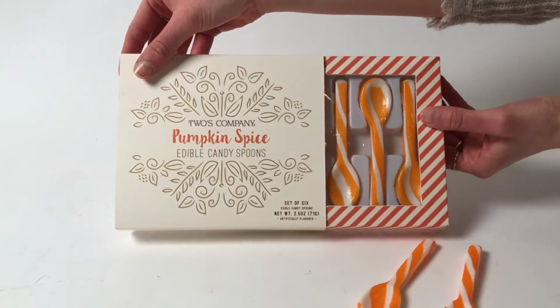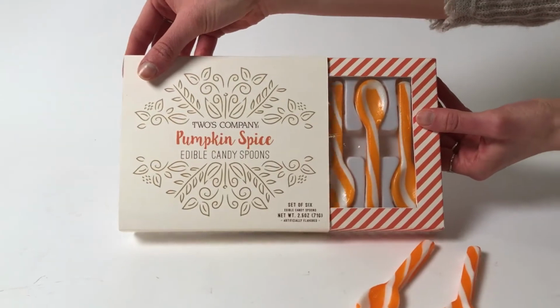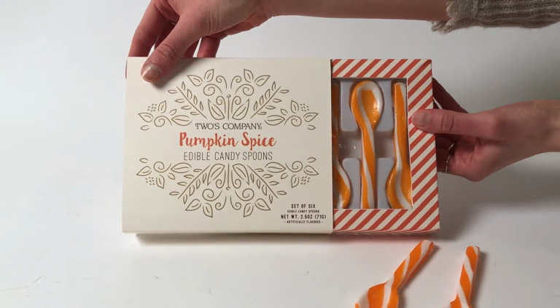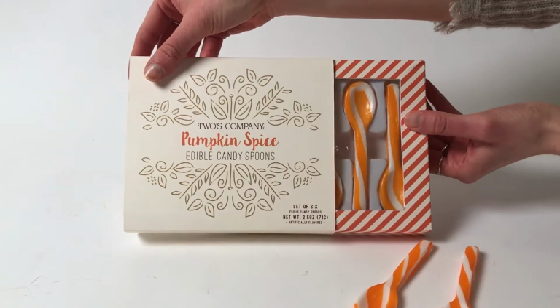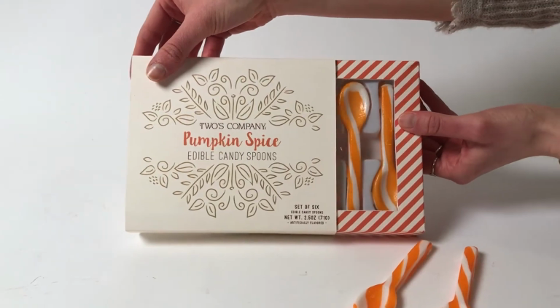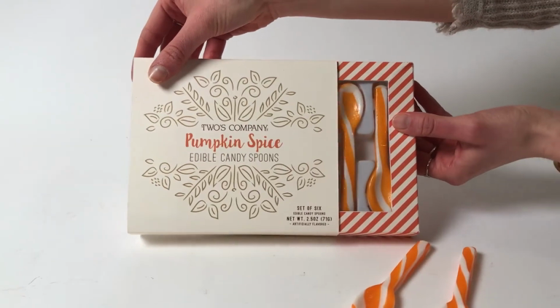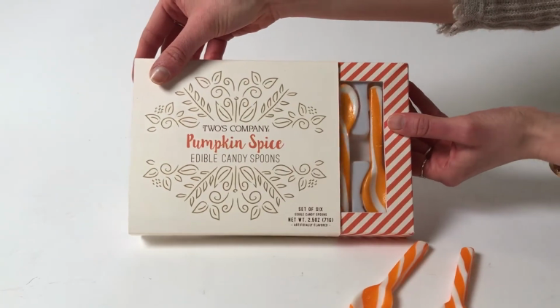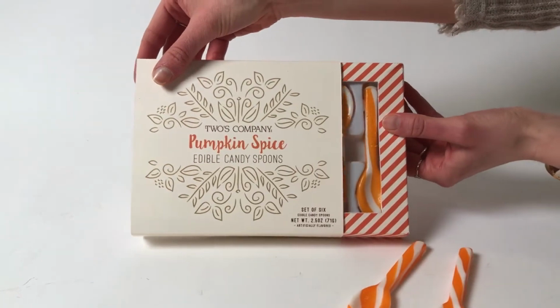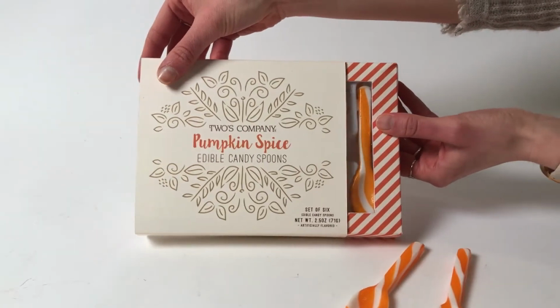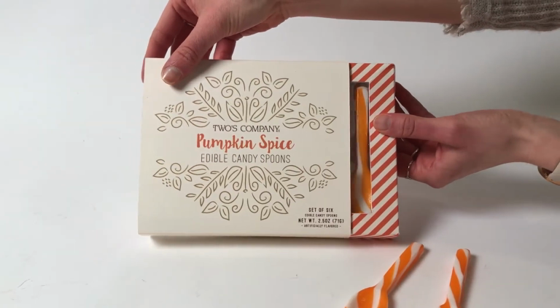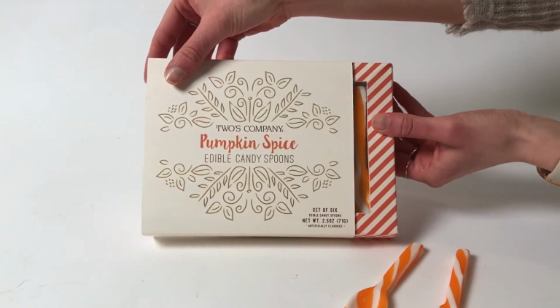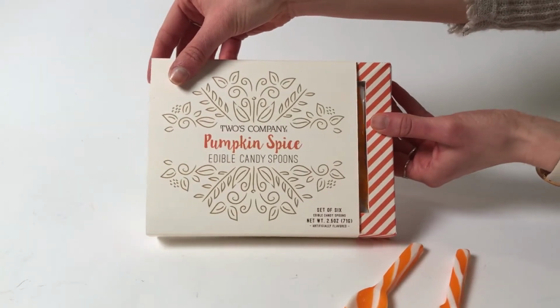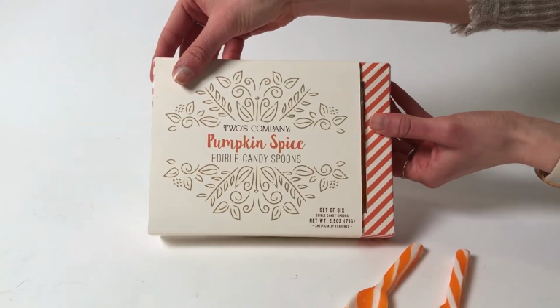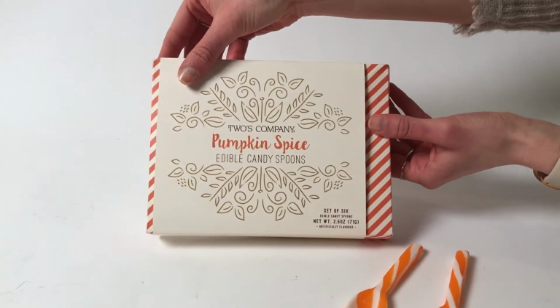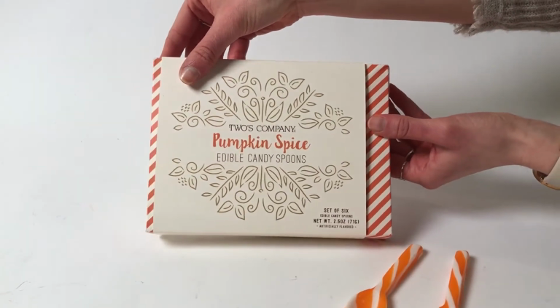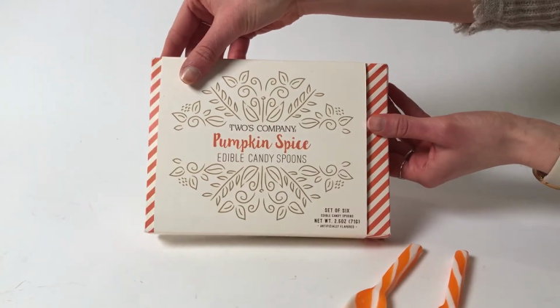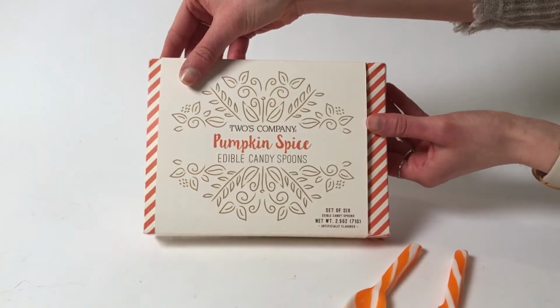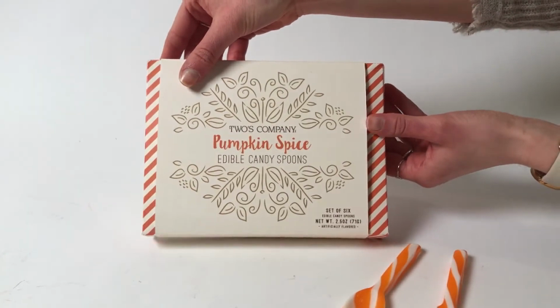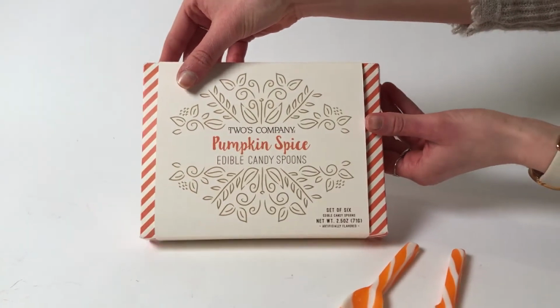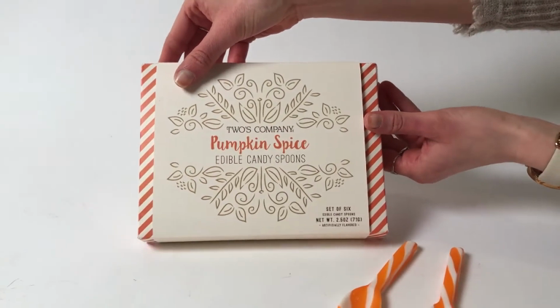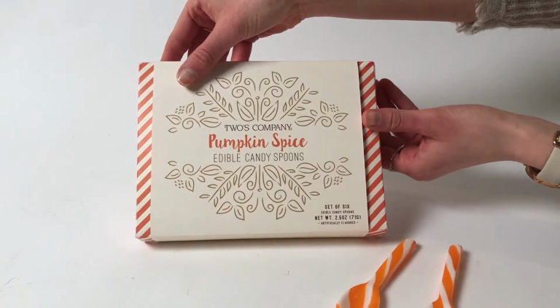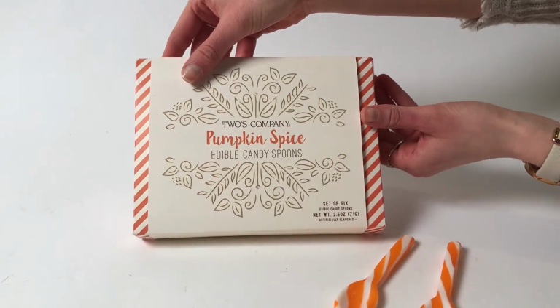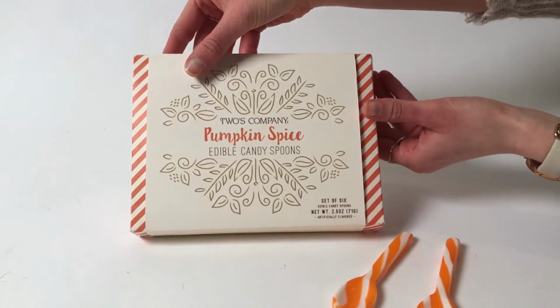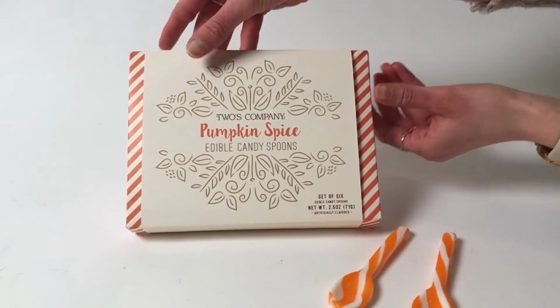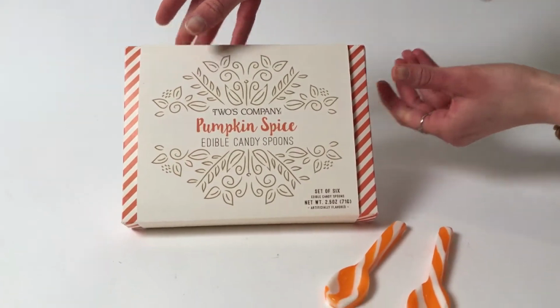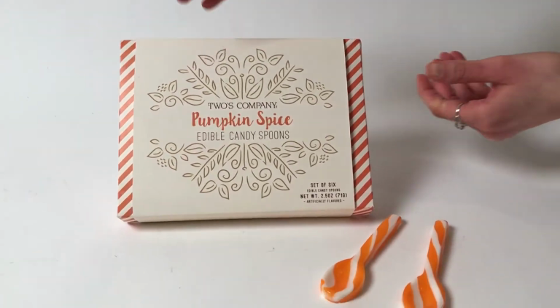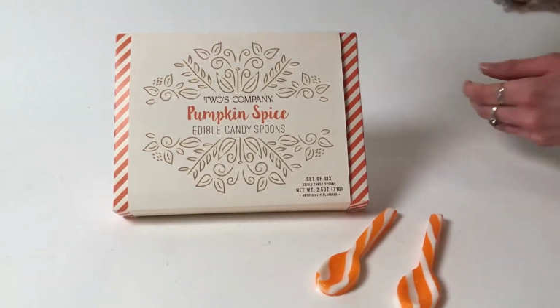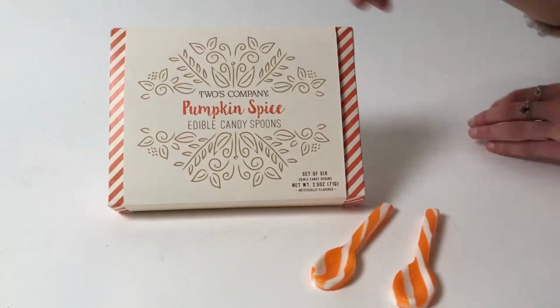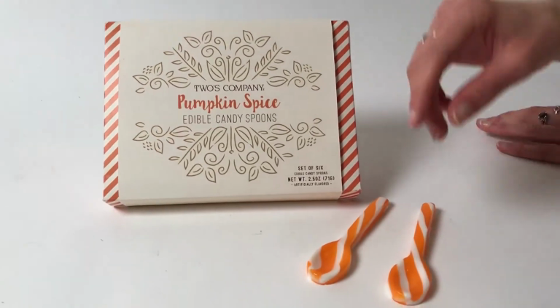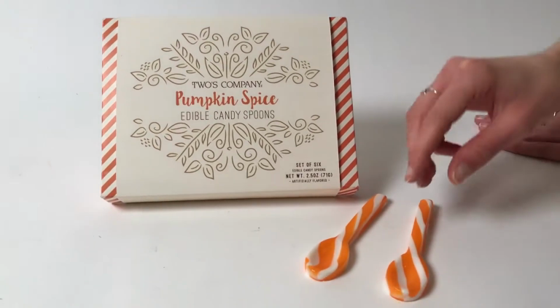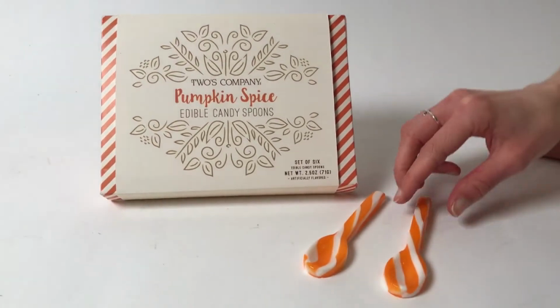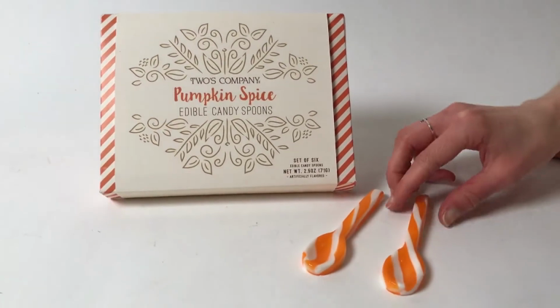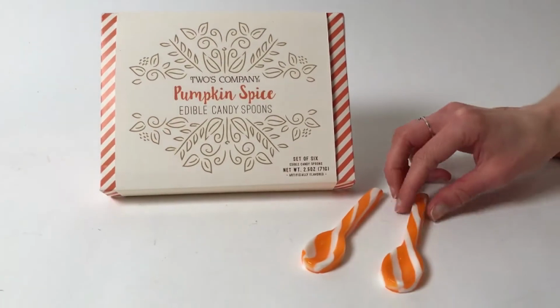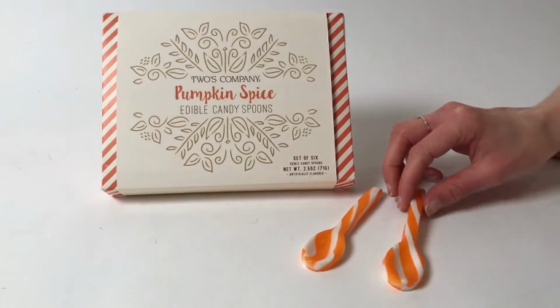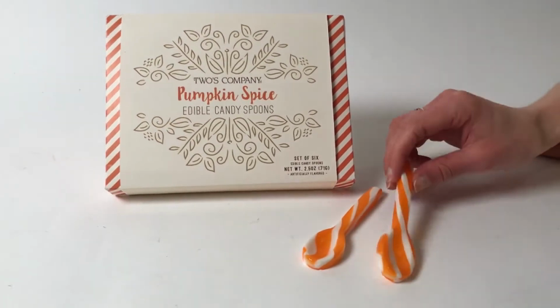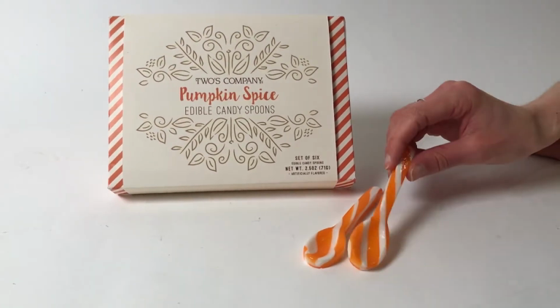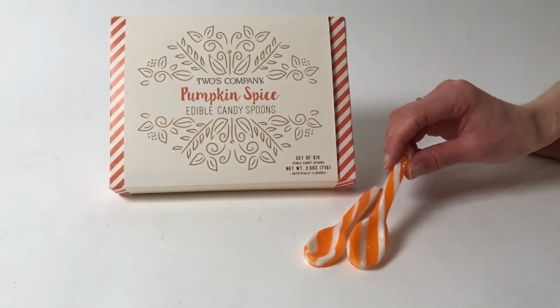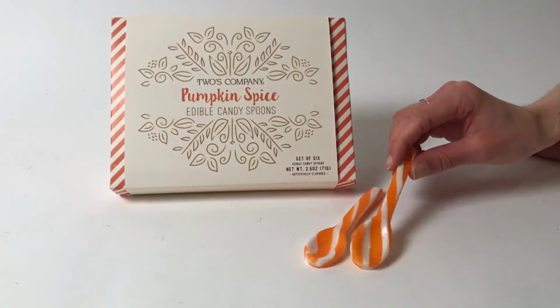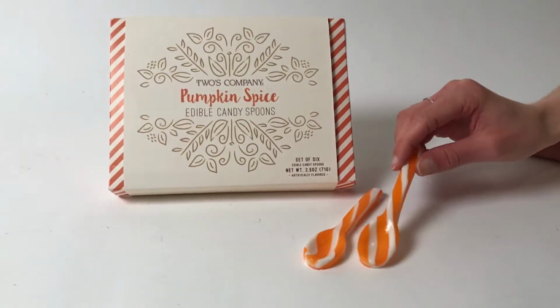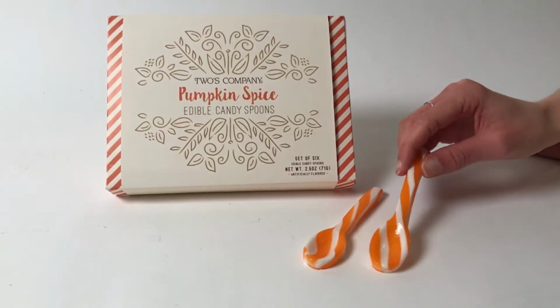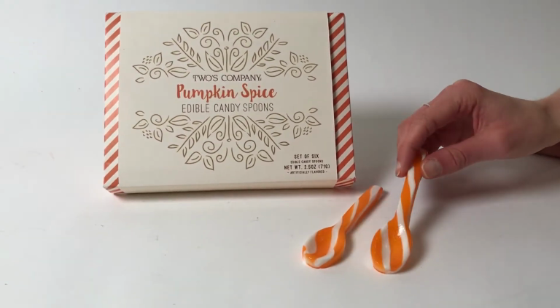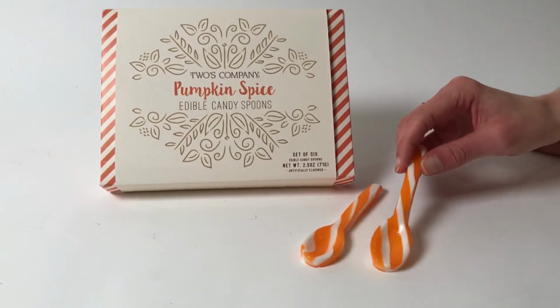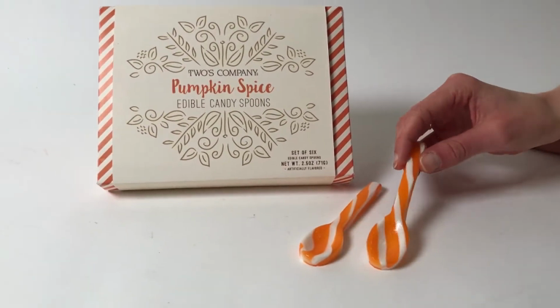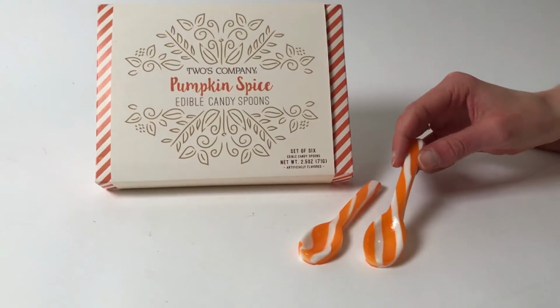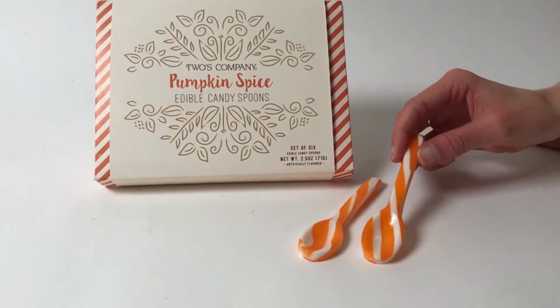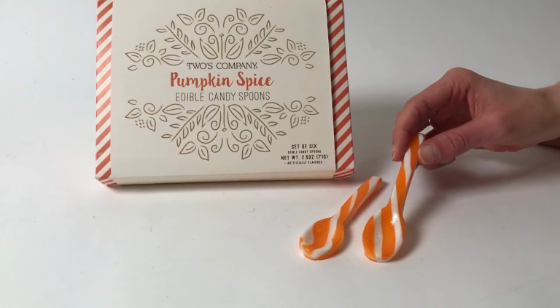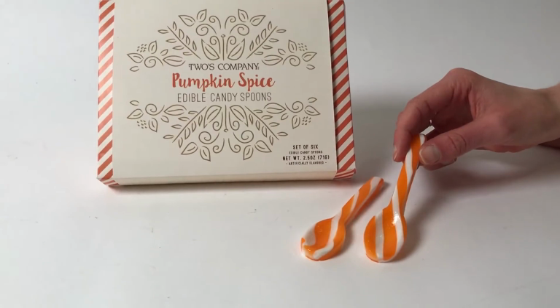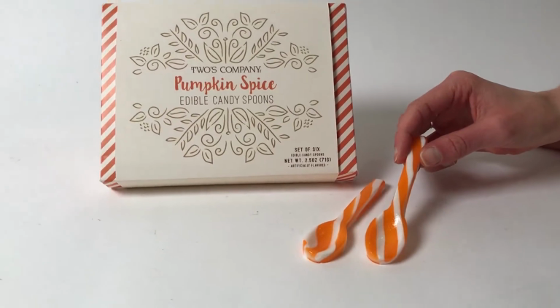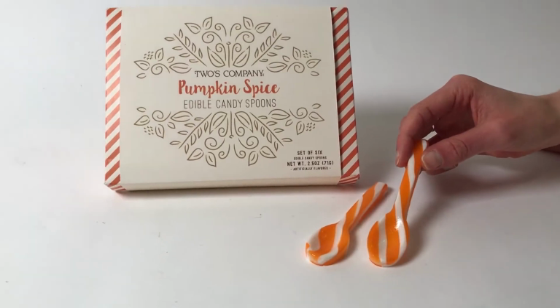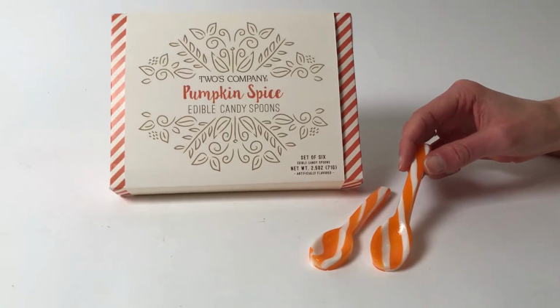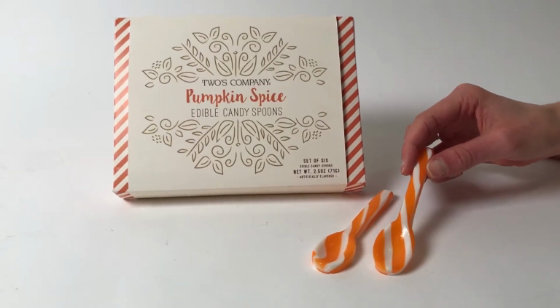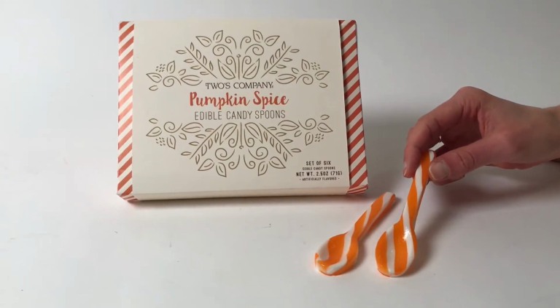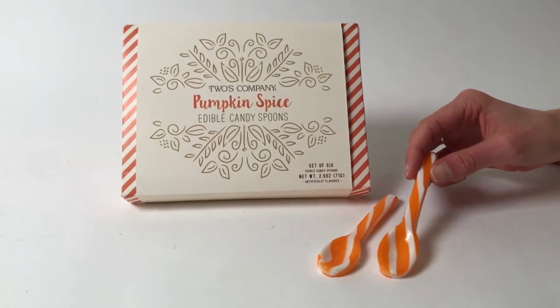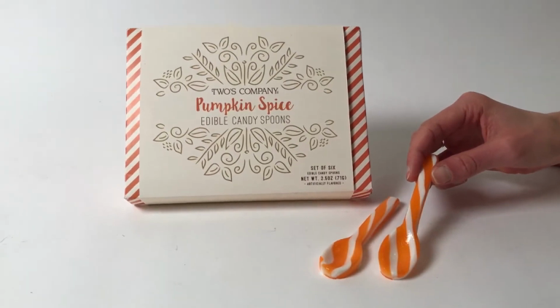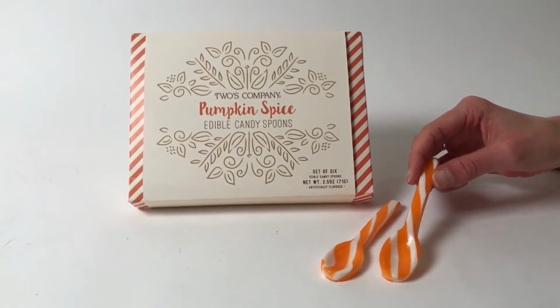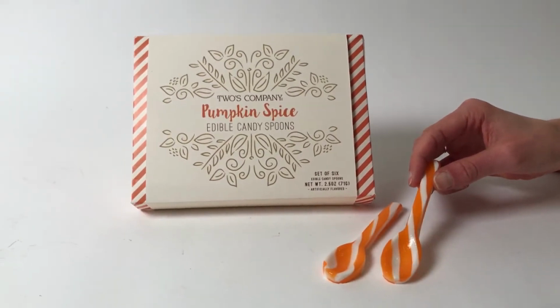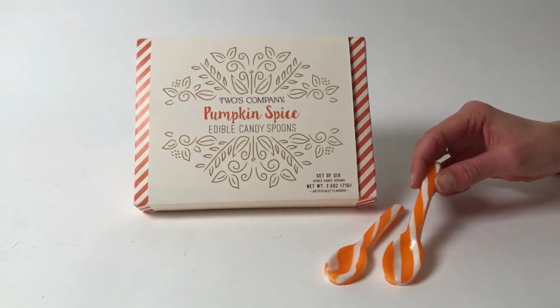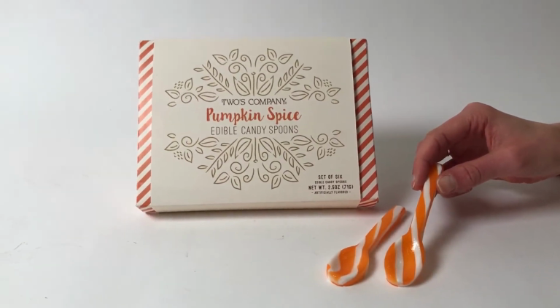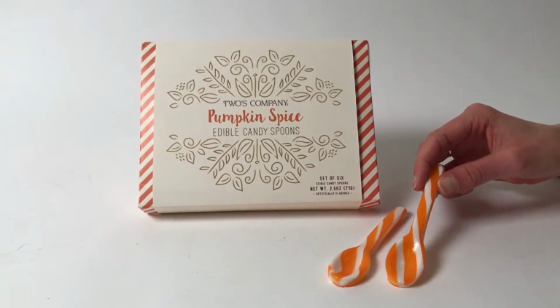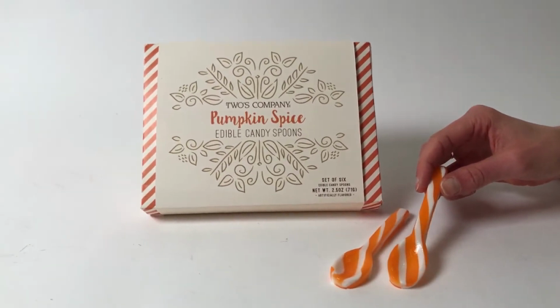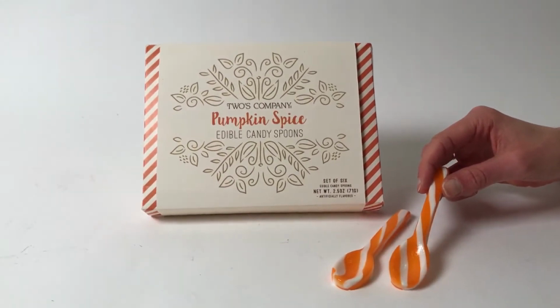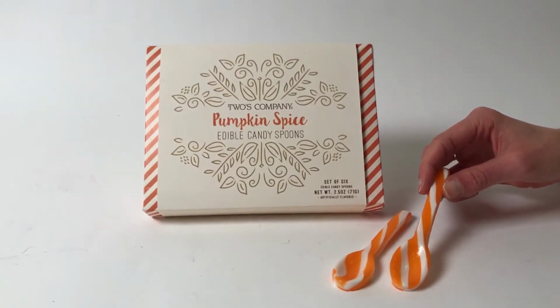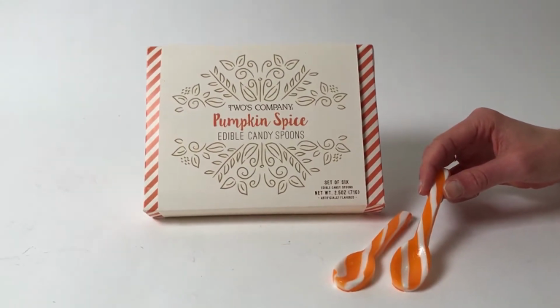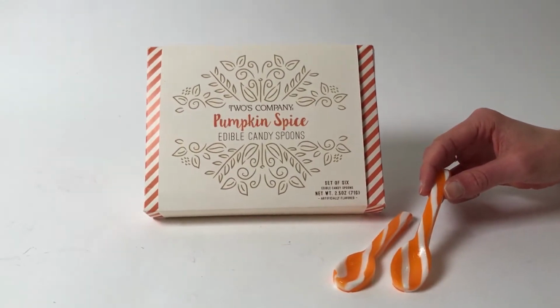You can go ahead and add these spoons, dip them into your coffee or hot cocoa and add a nice pumpkin spice flavor kick.